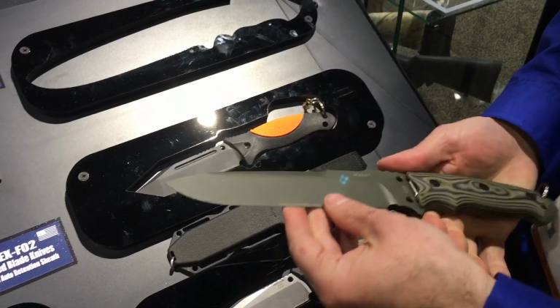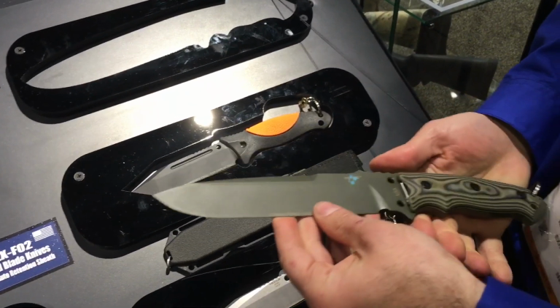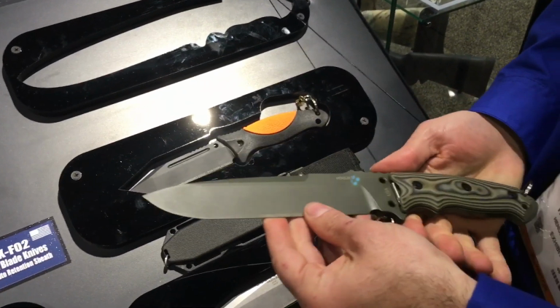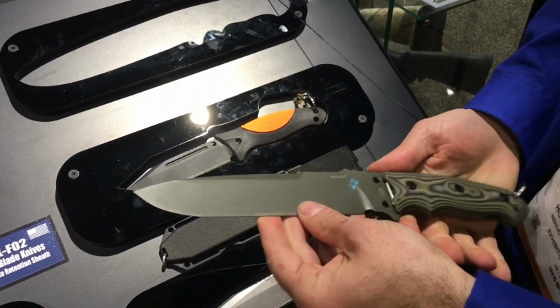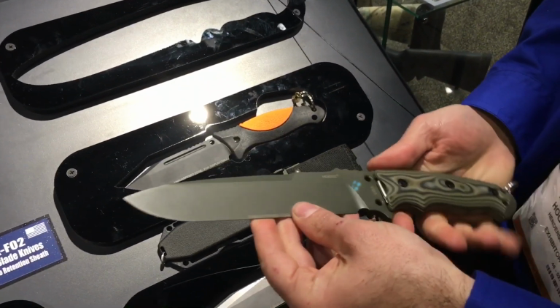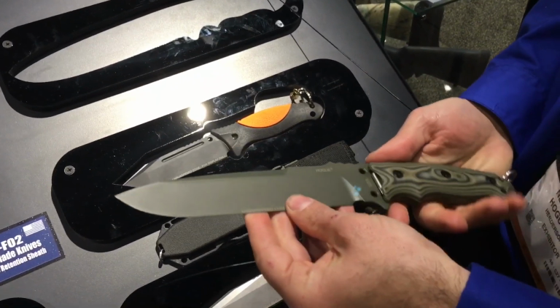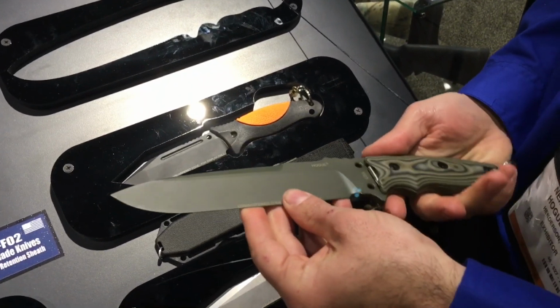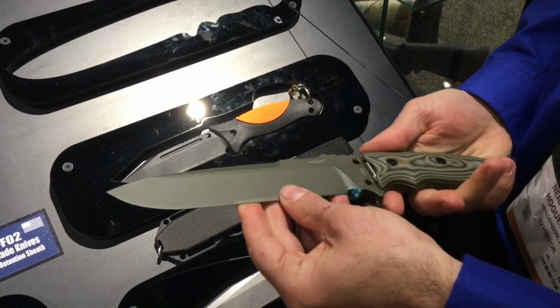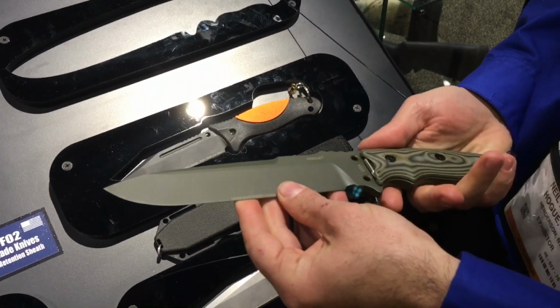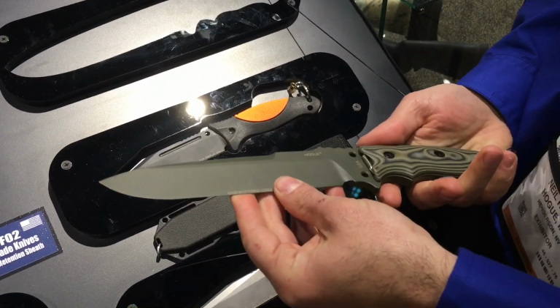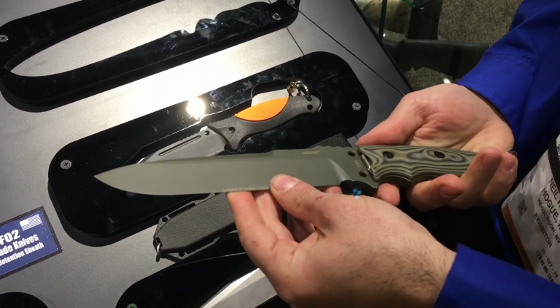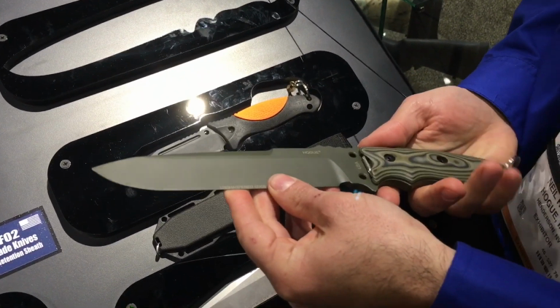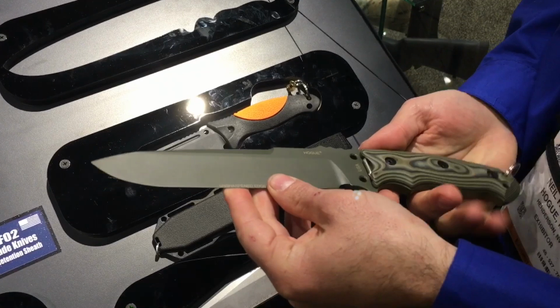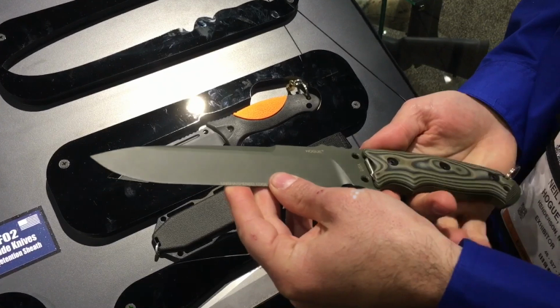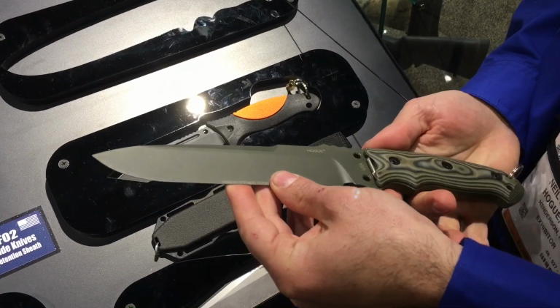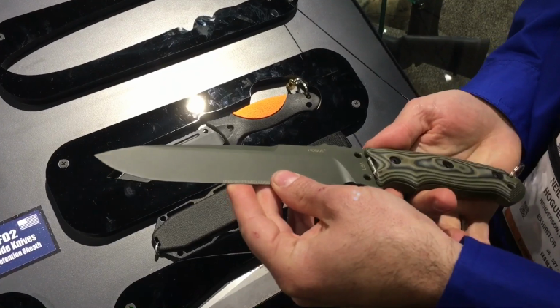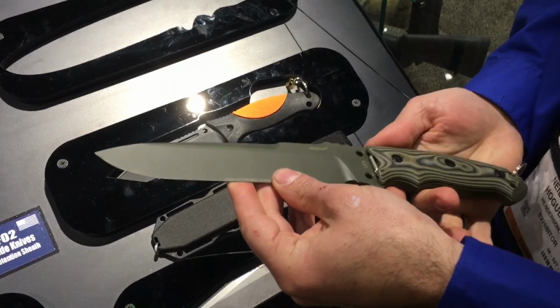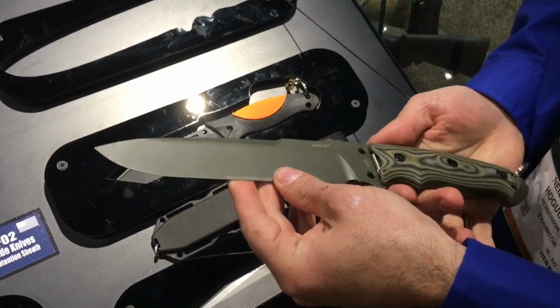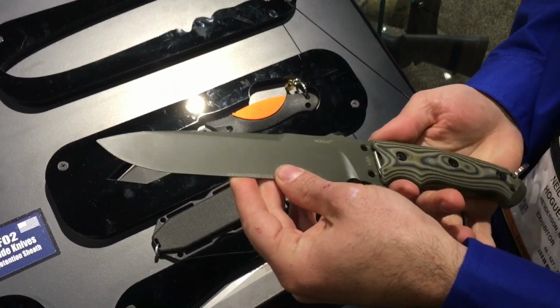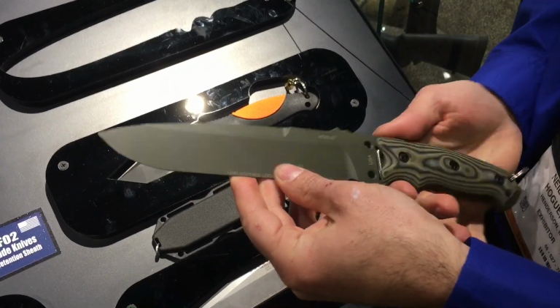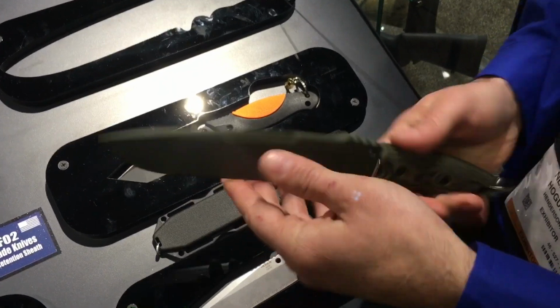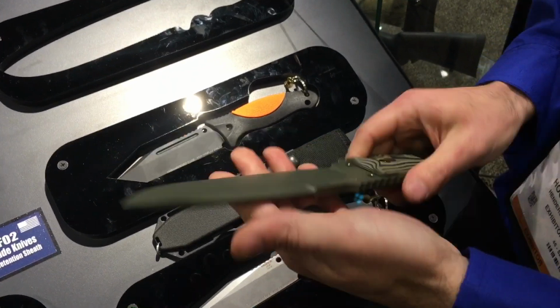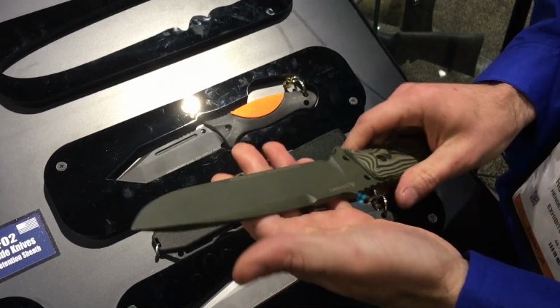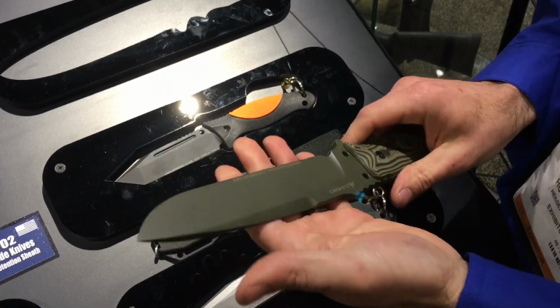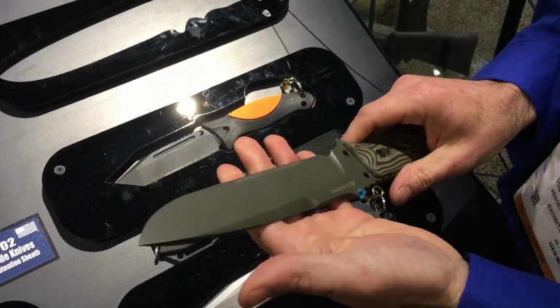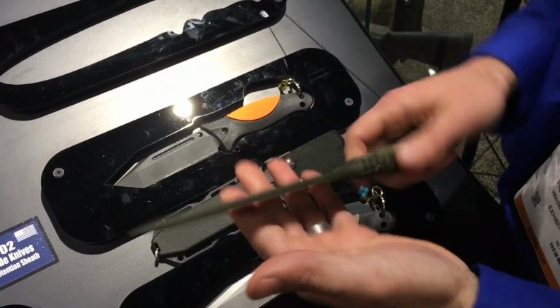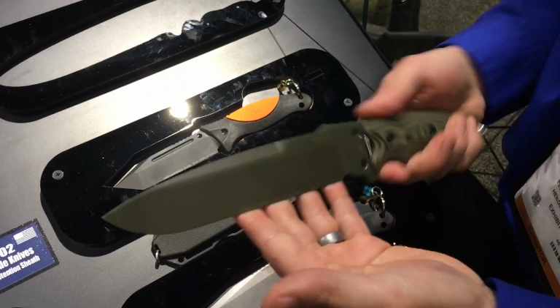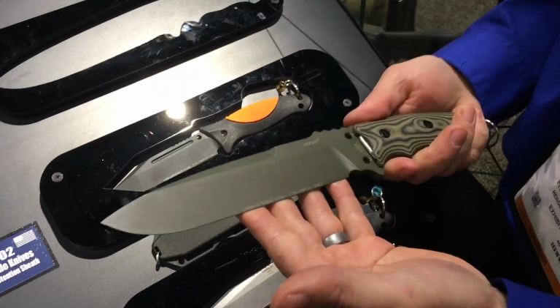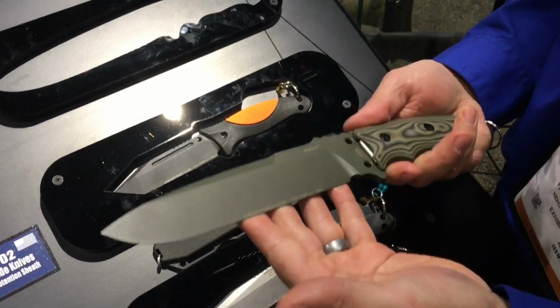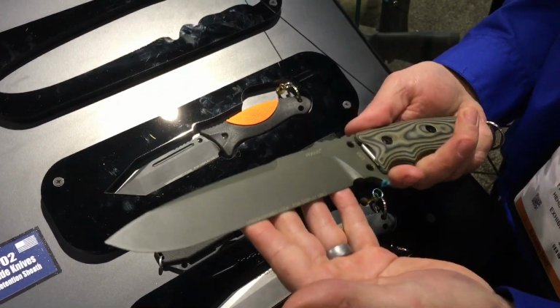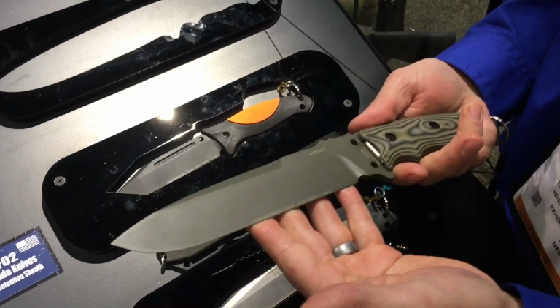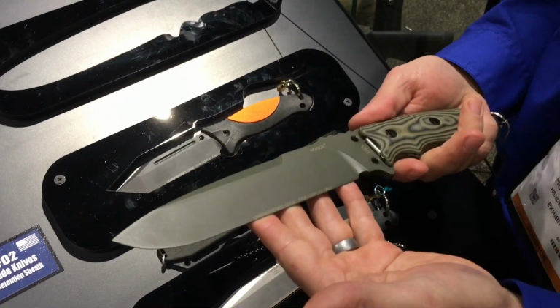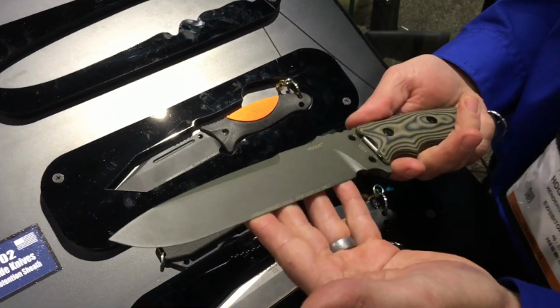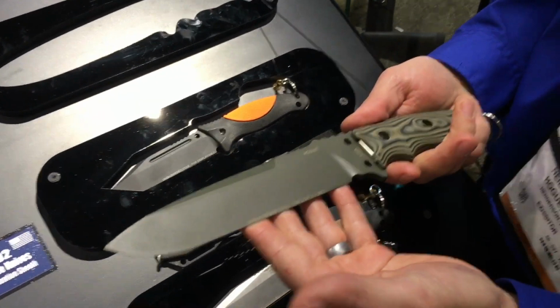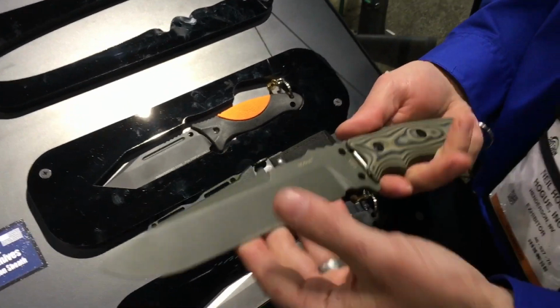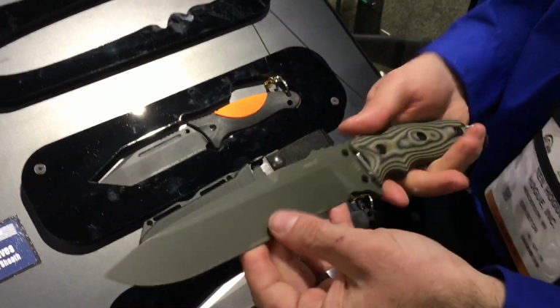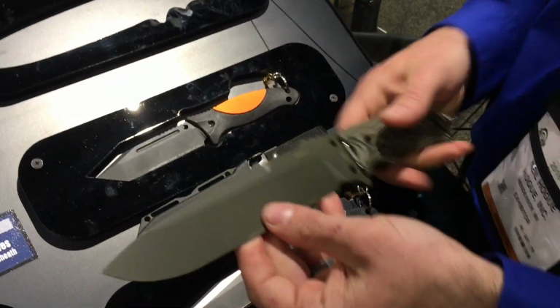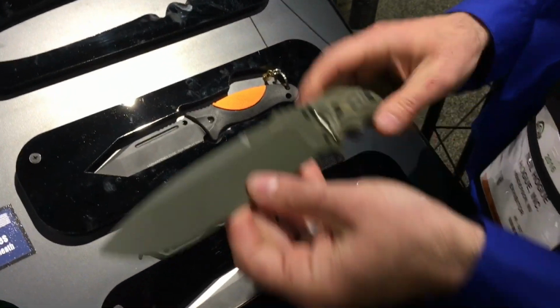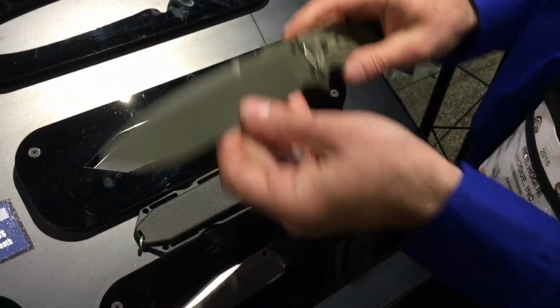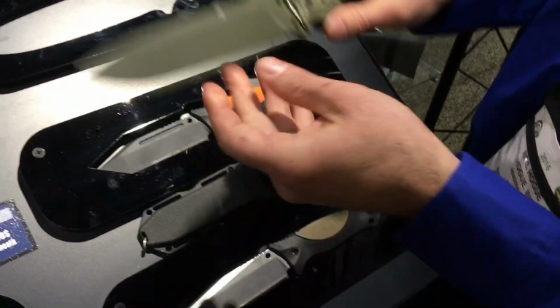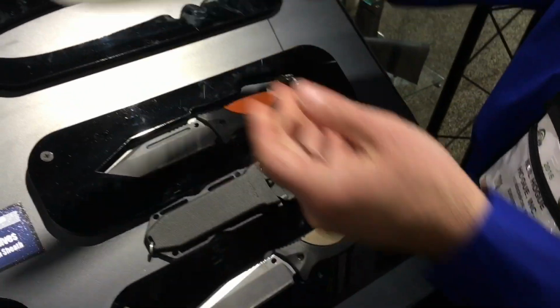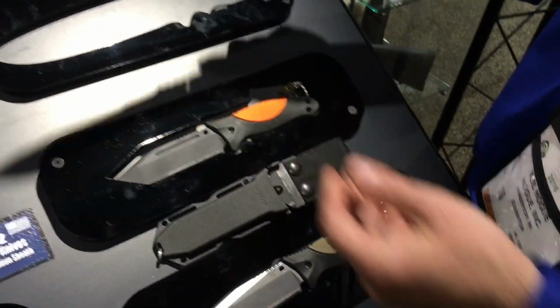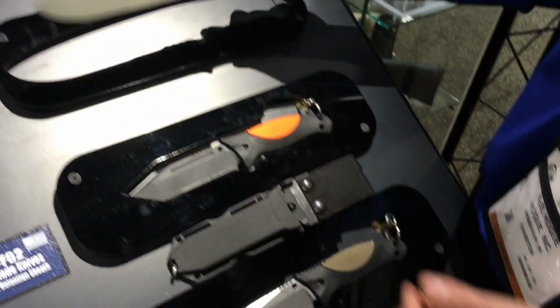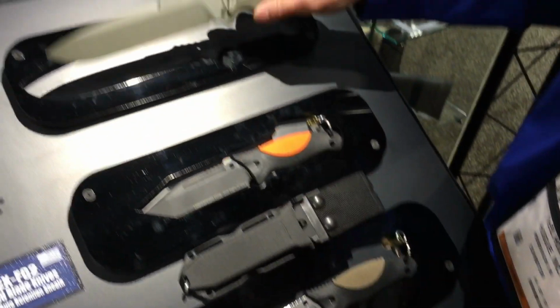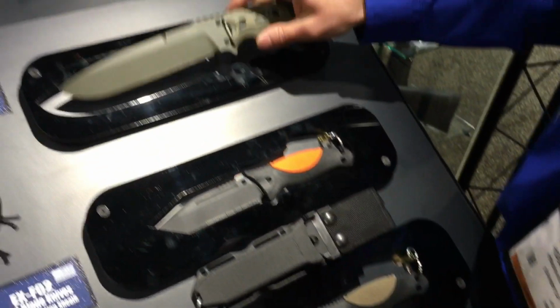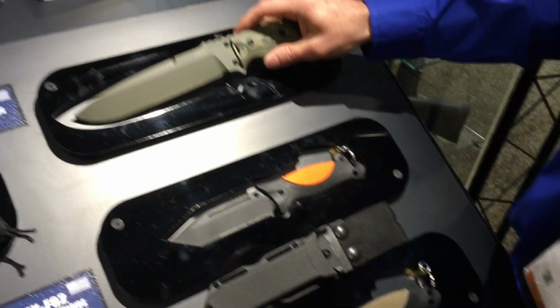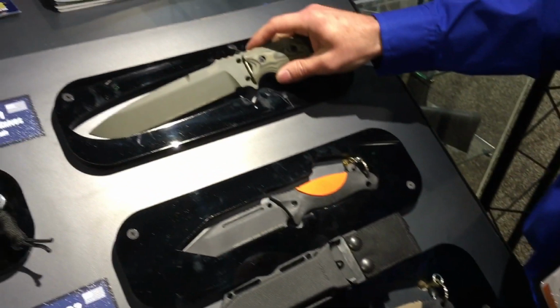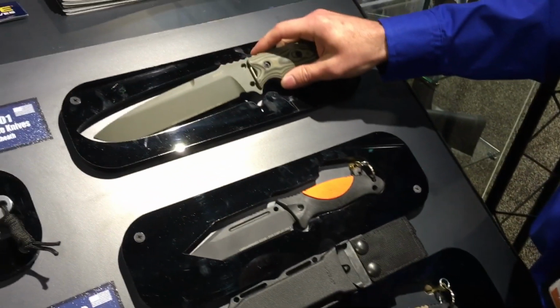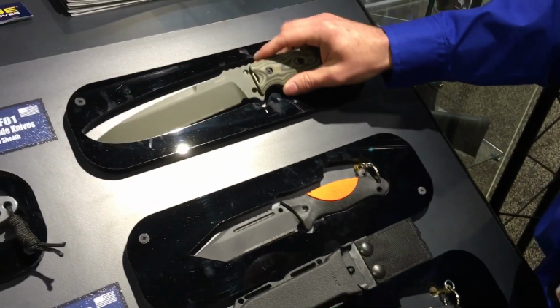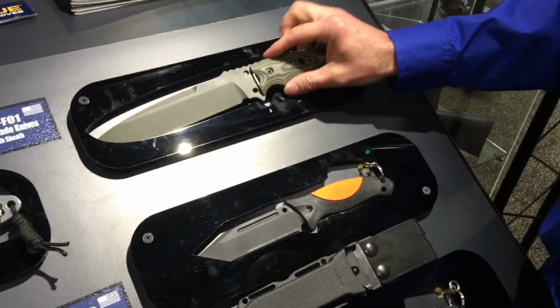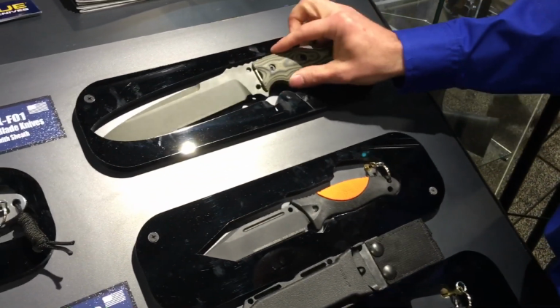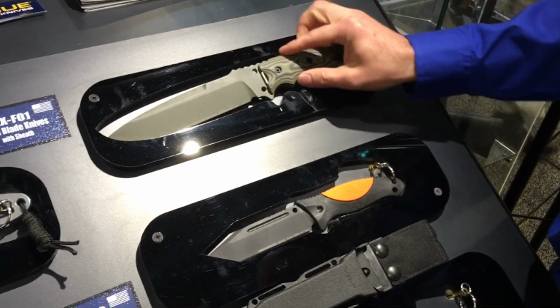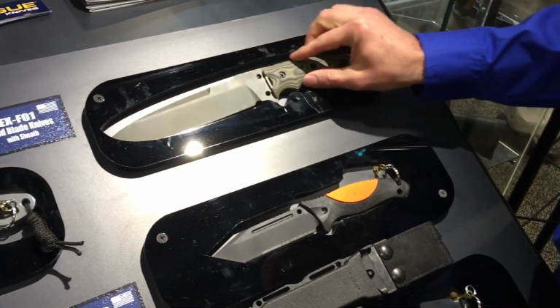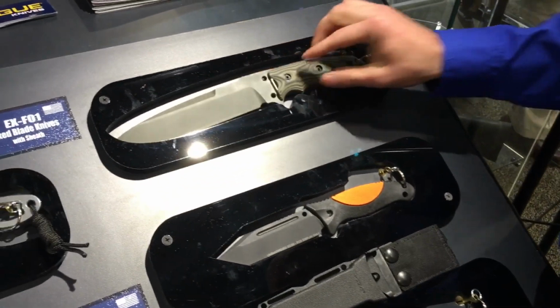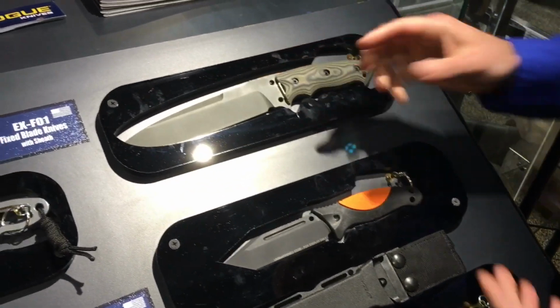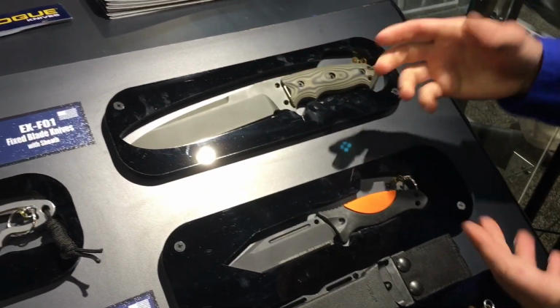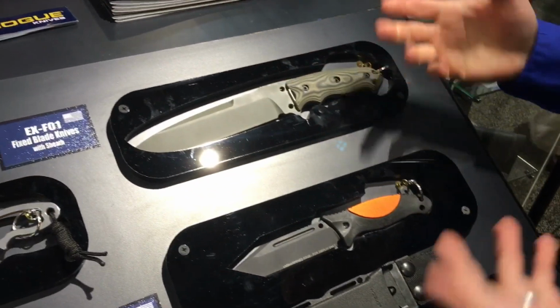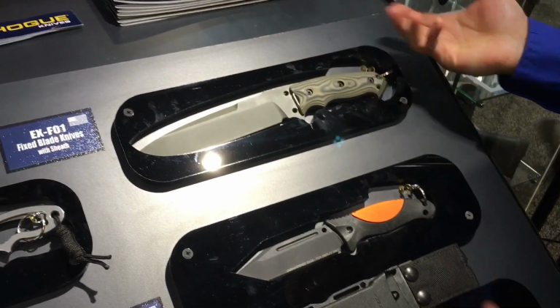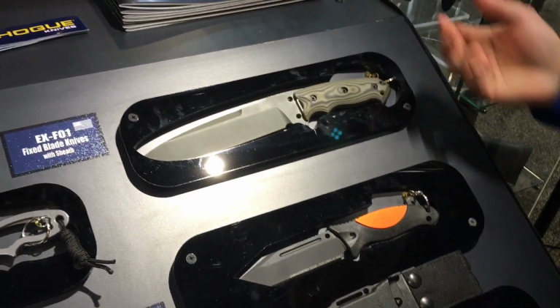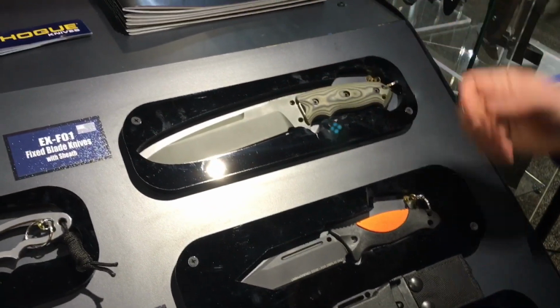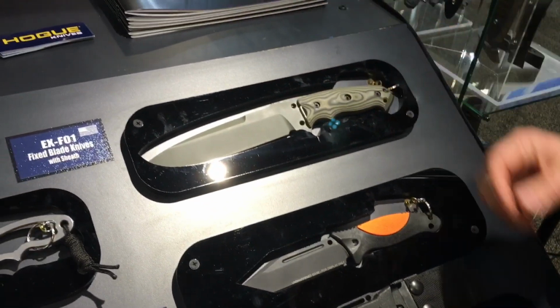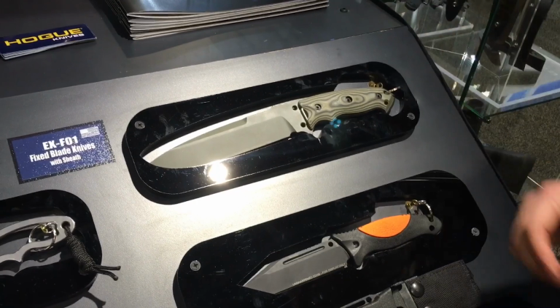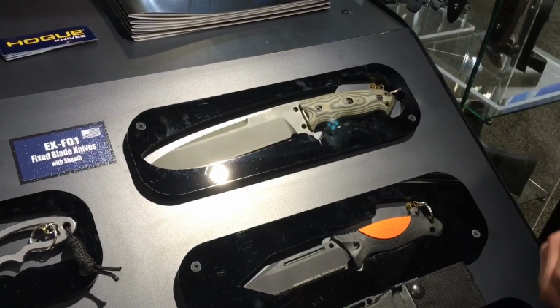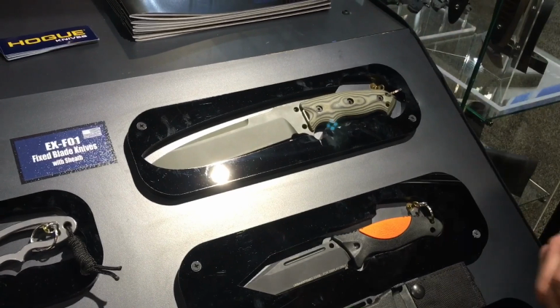These are made out of A2 tool steel, again heat treated and cryogenically treated. Comes with a textile sheath.